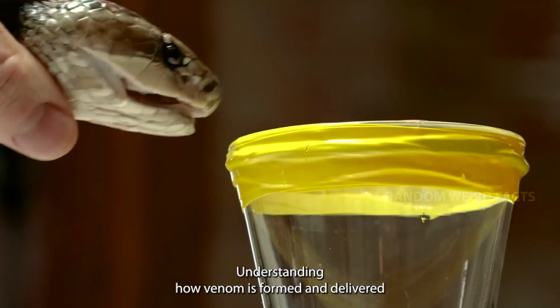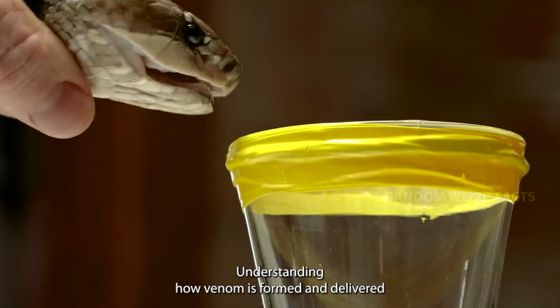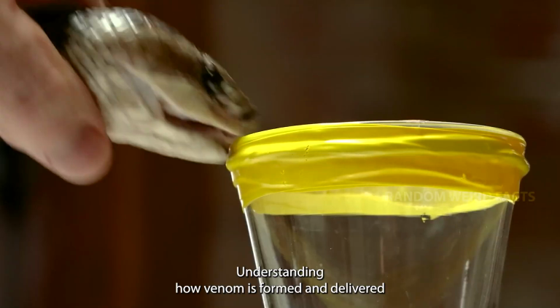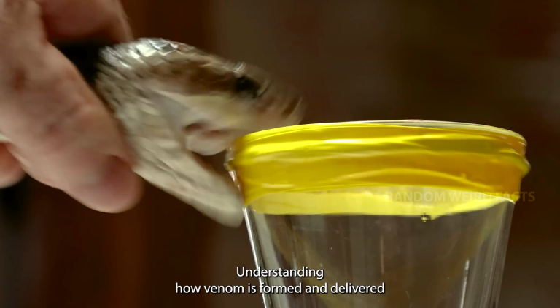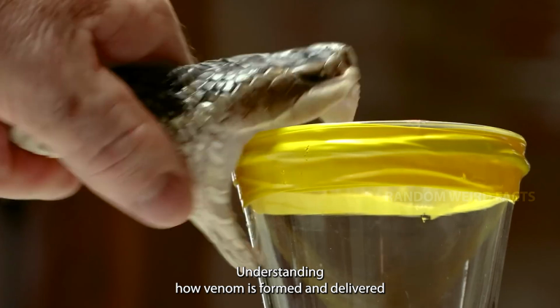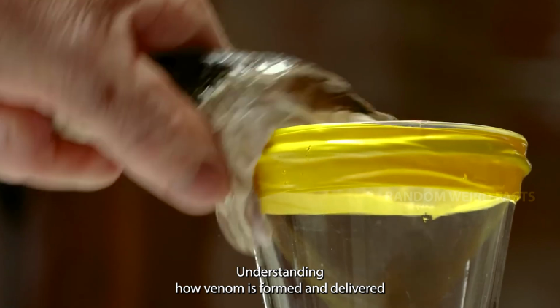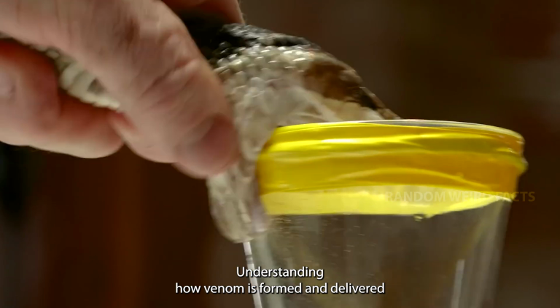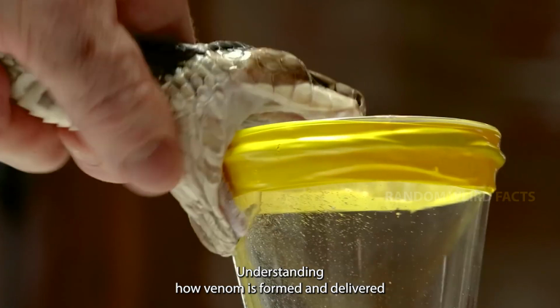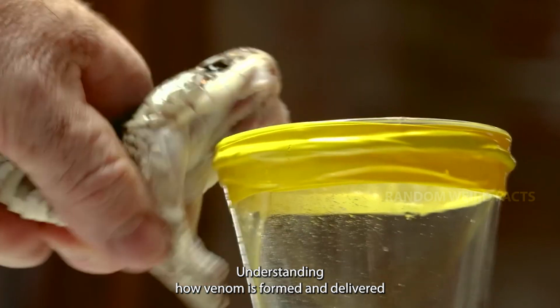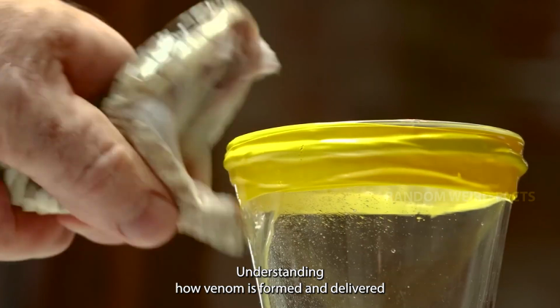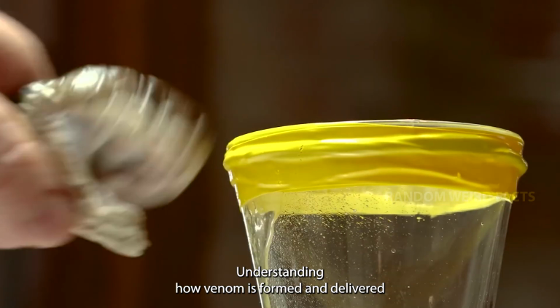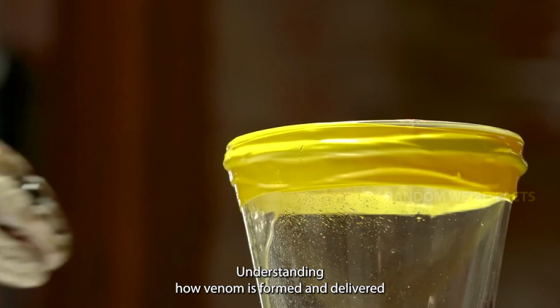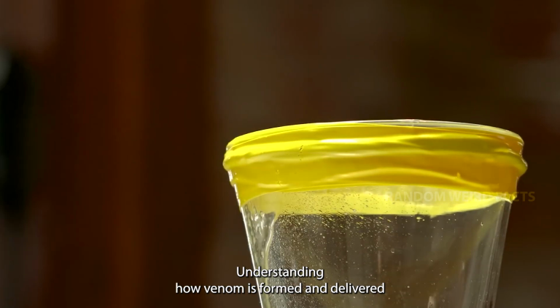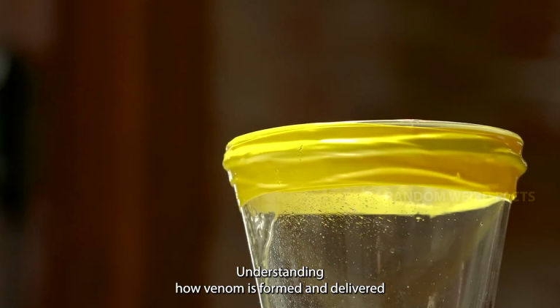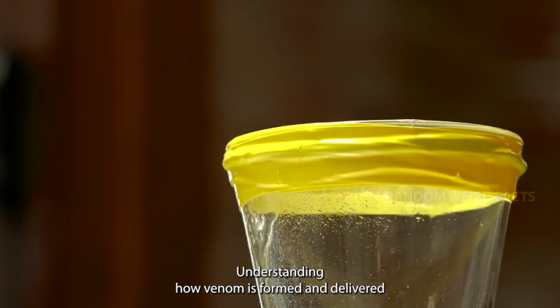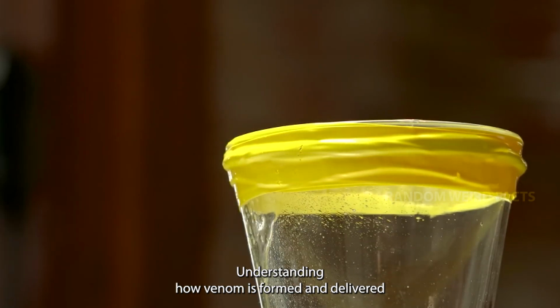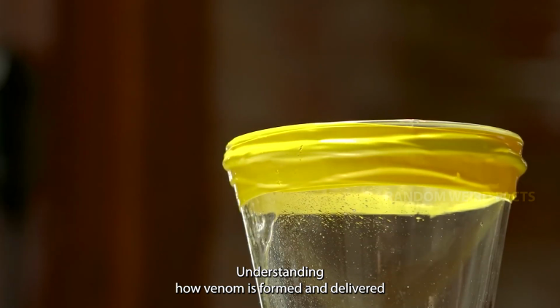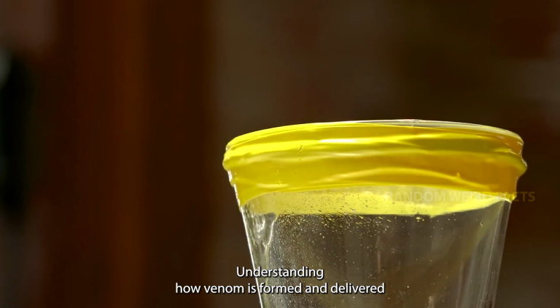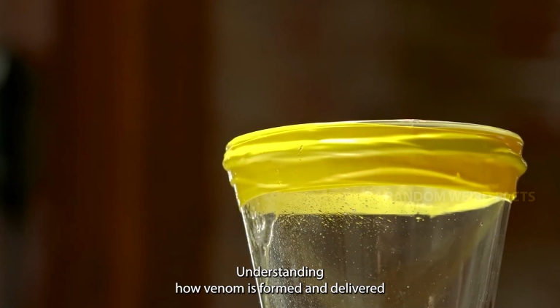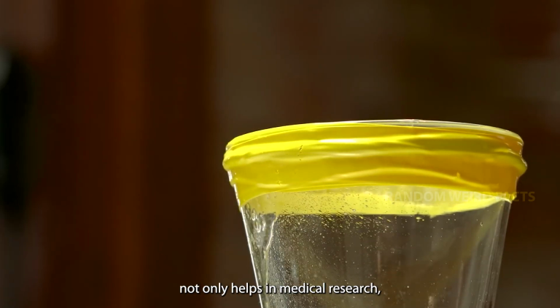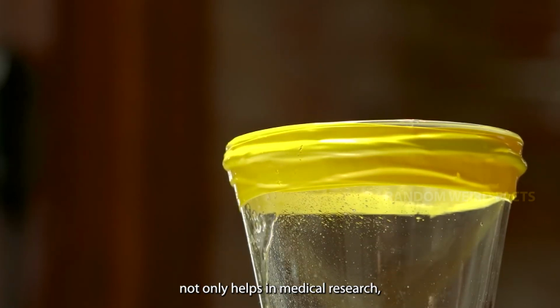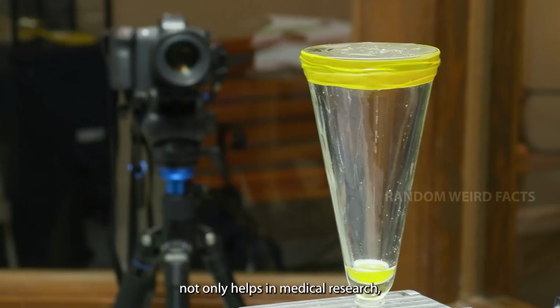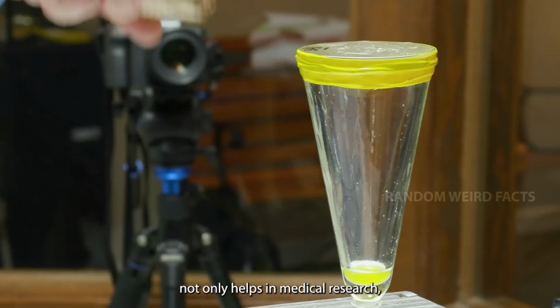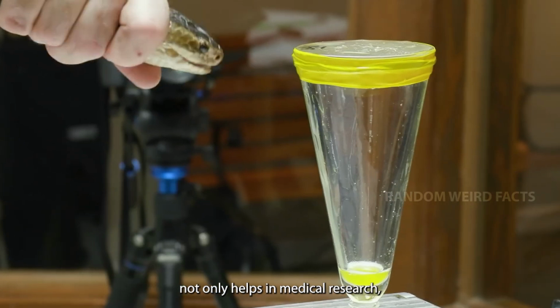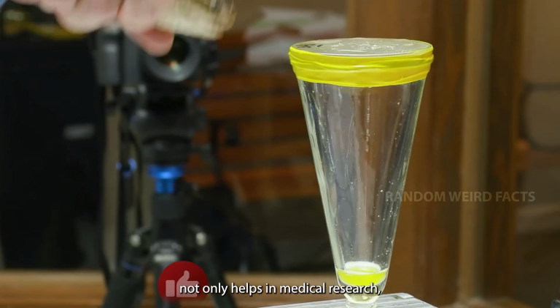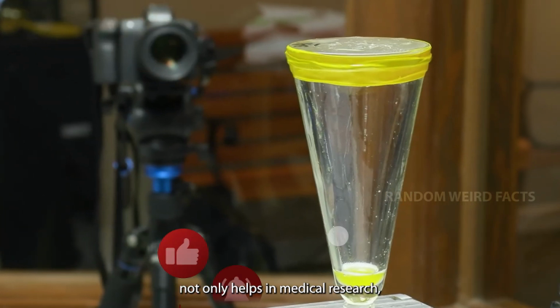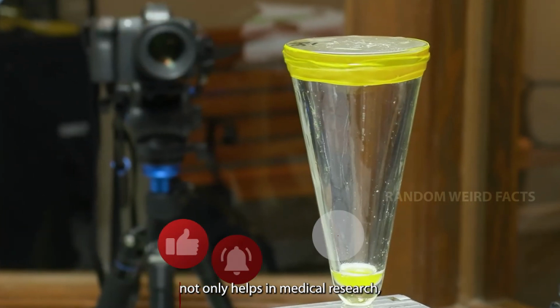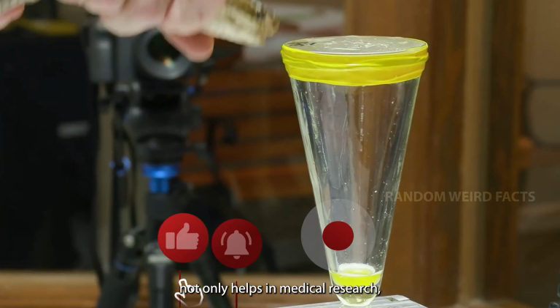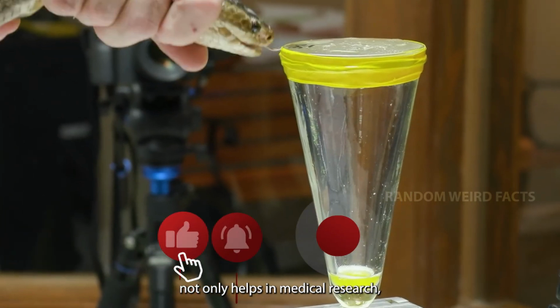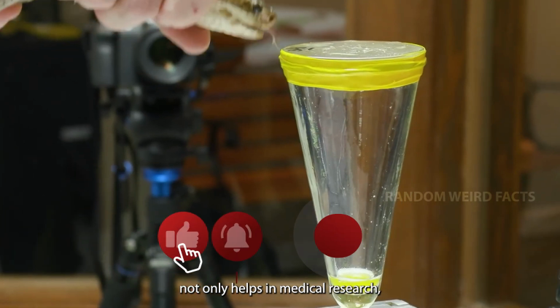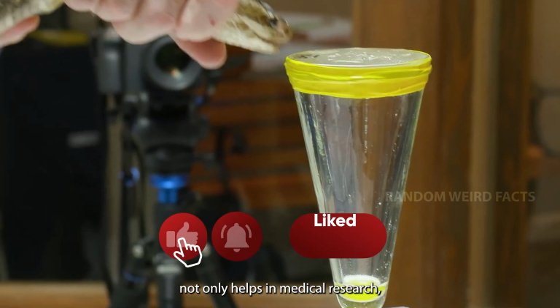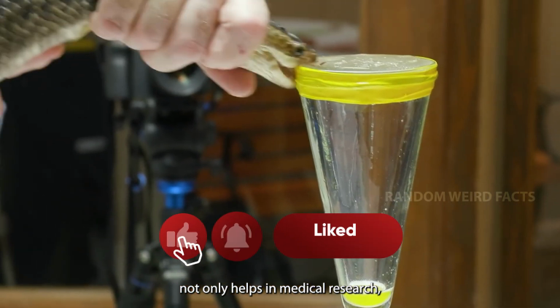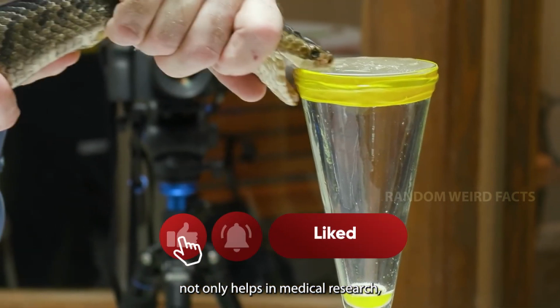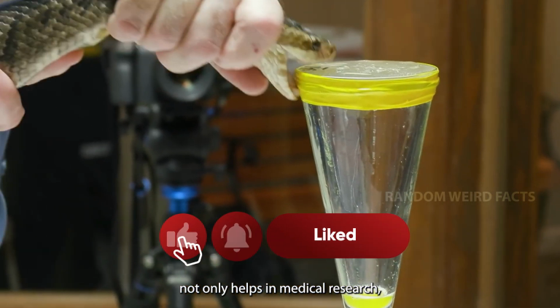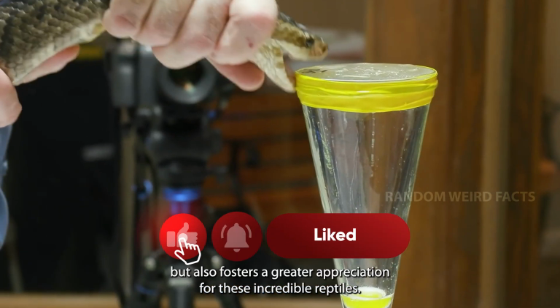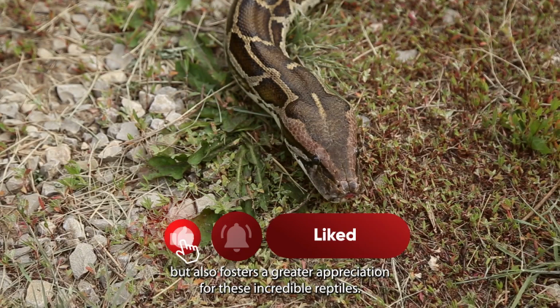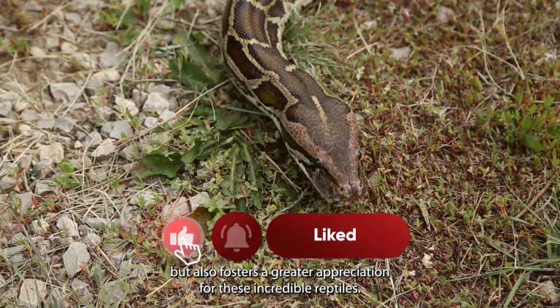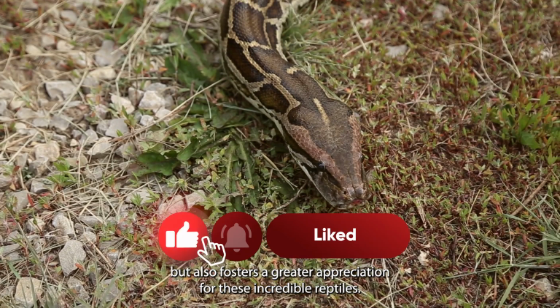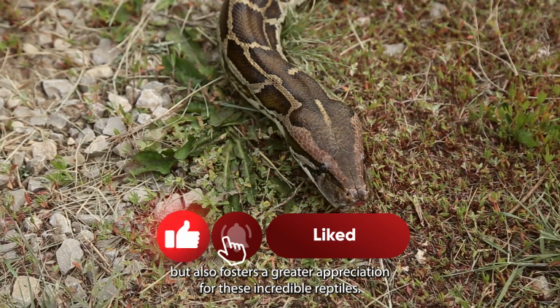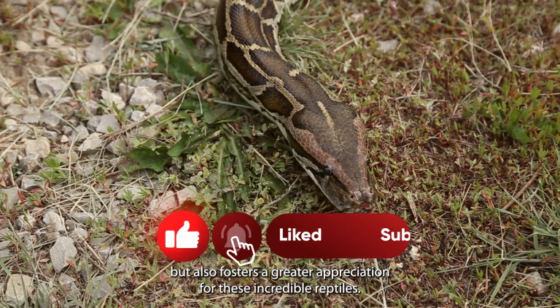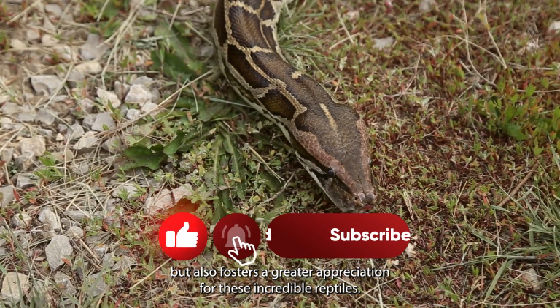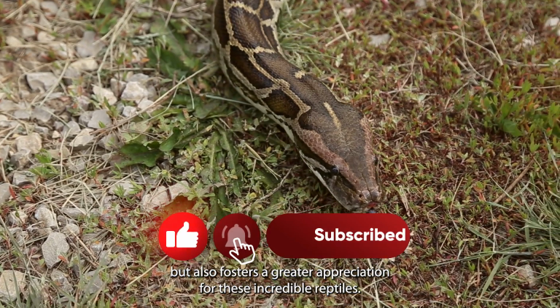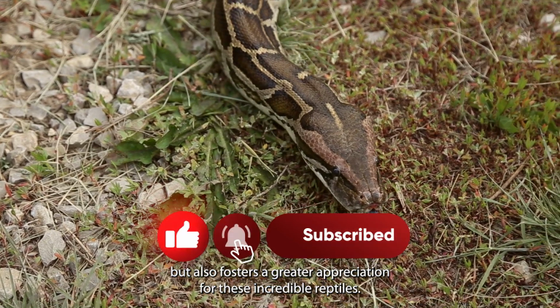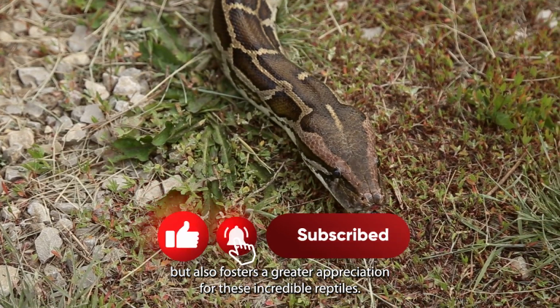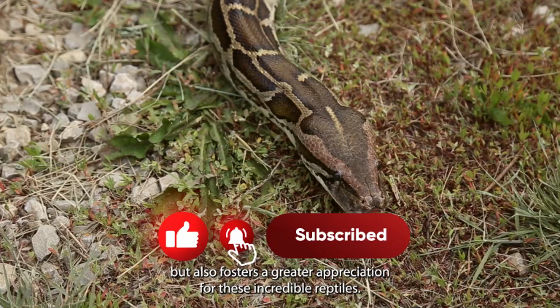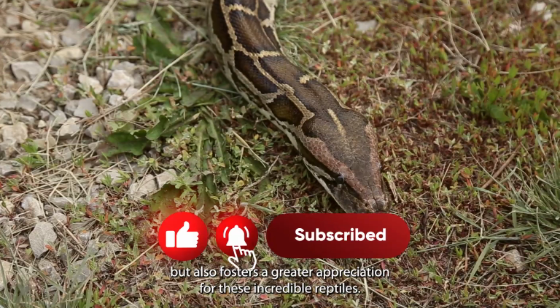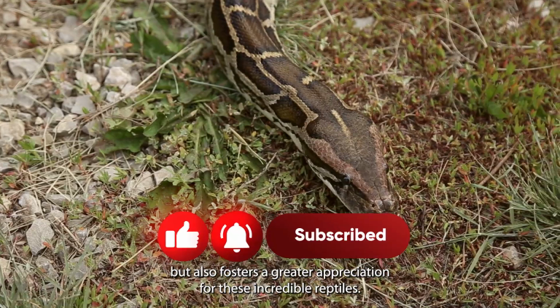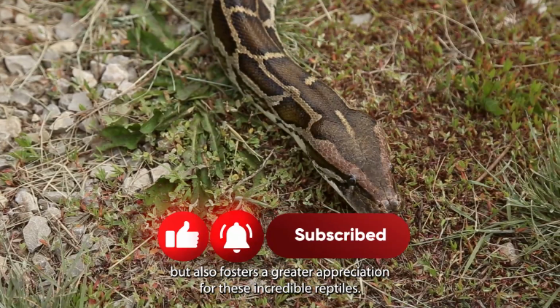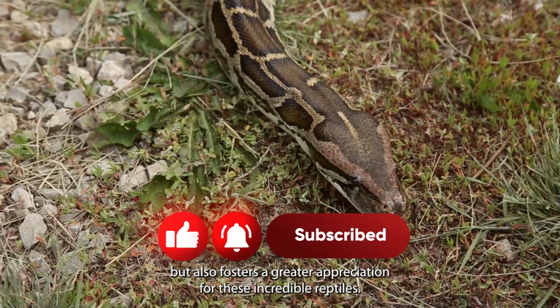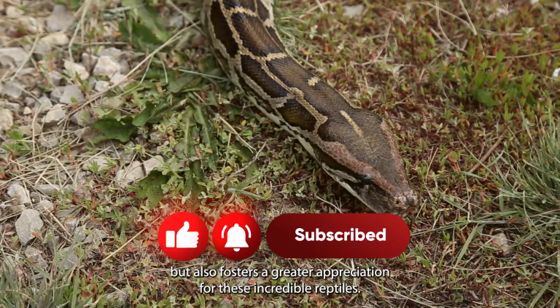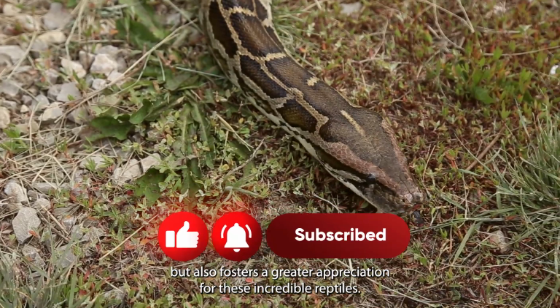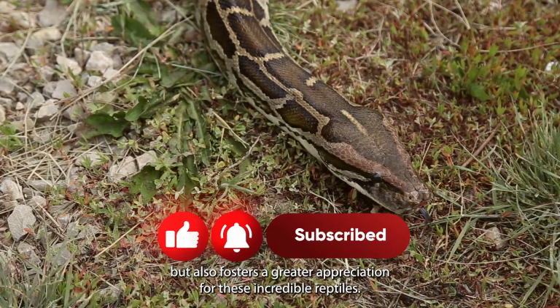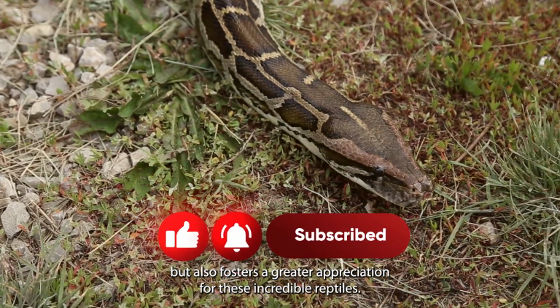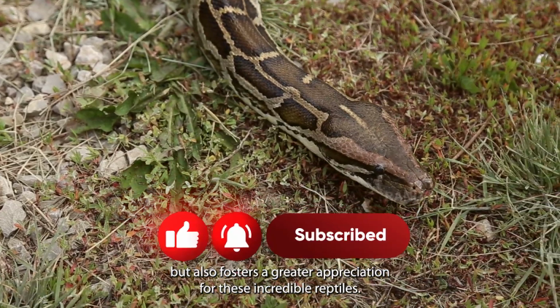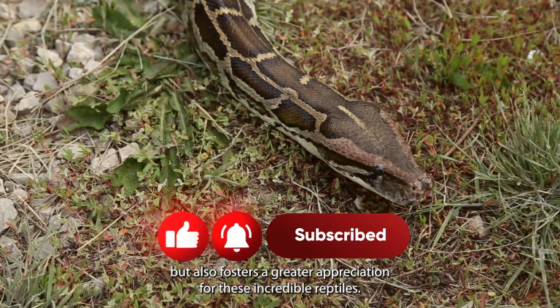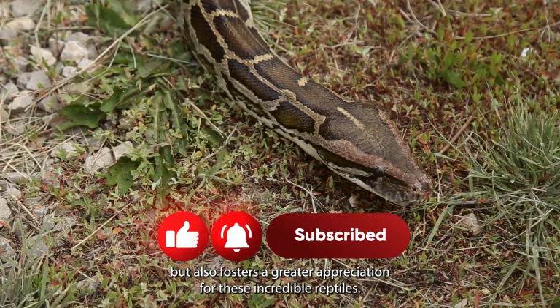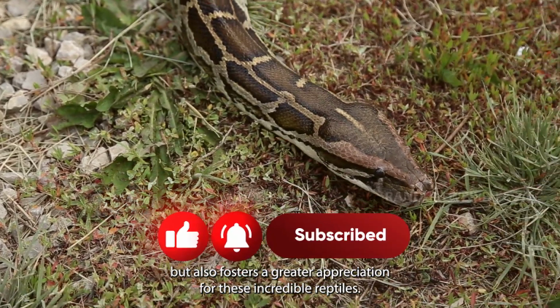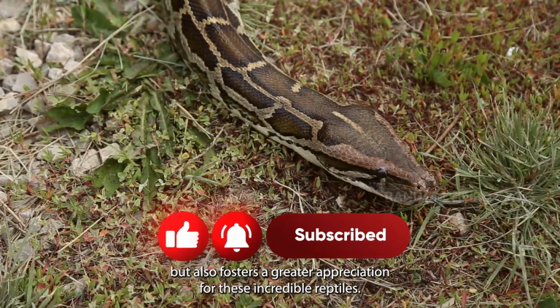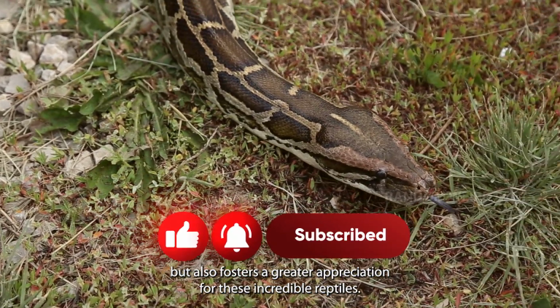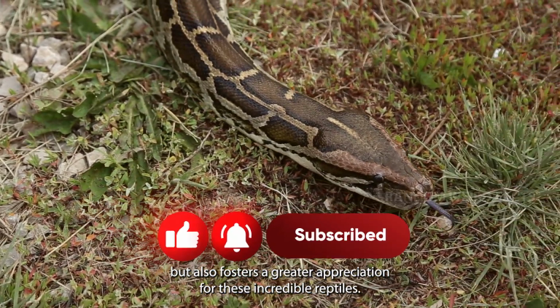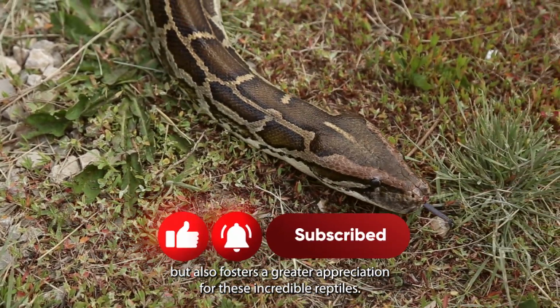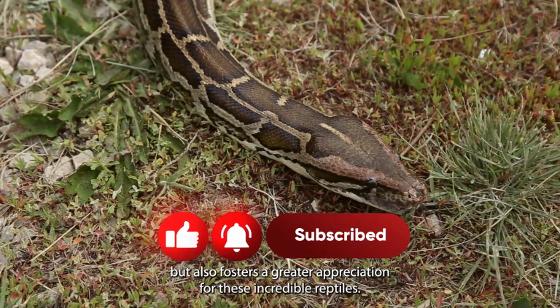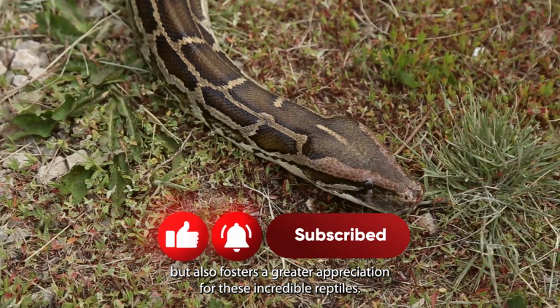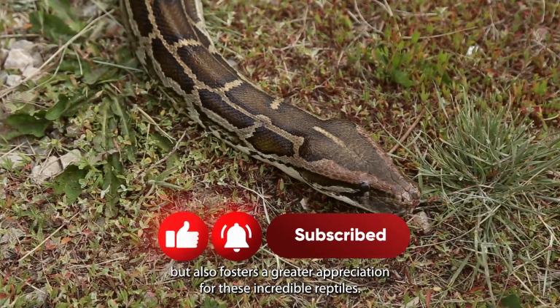Understanding how venom is formed and delivered not only helps in medical research, but also fosters a greater appreciation for these incredible reptiles.